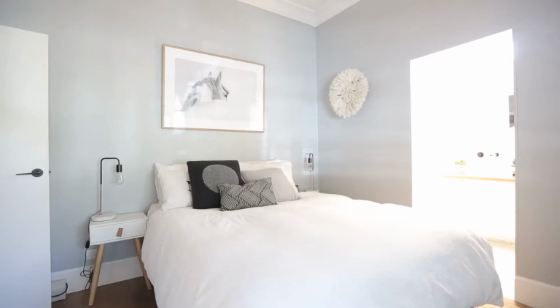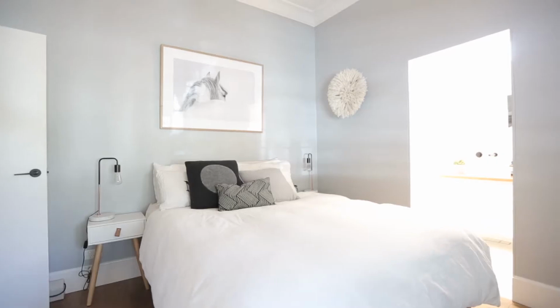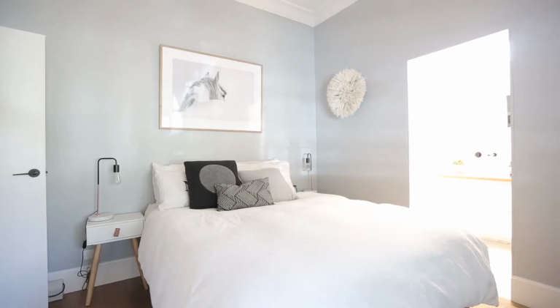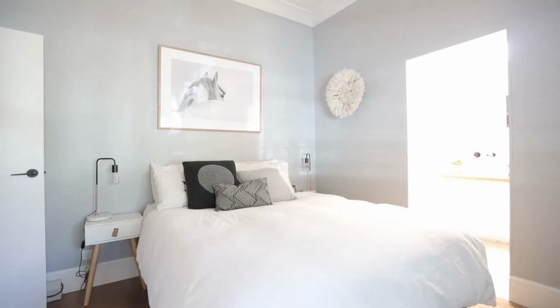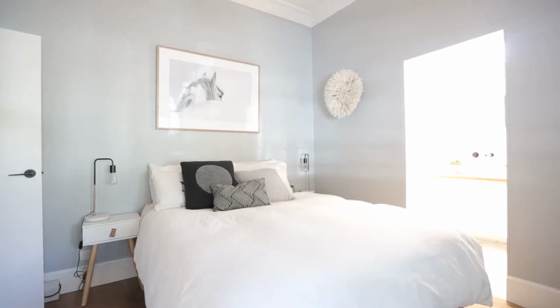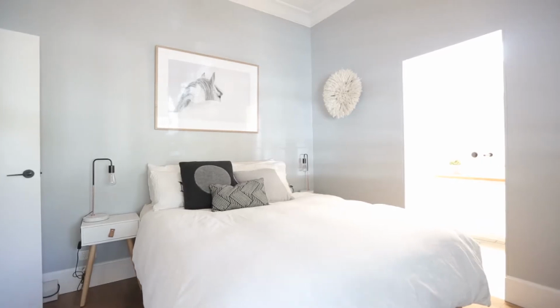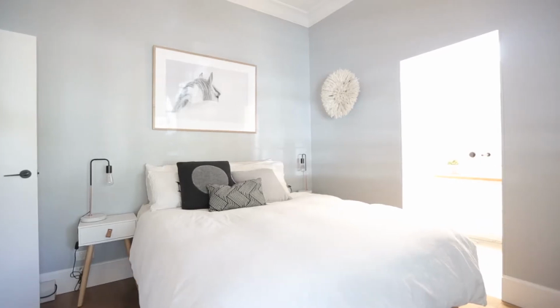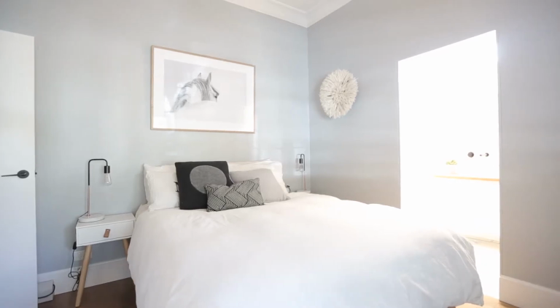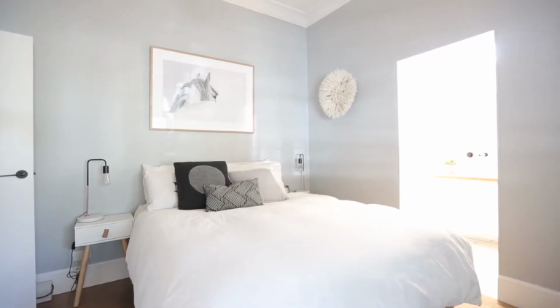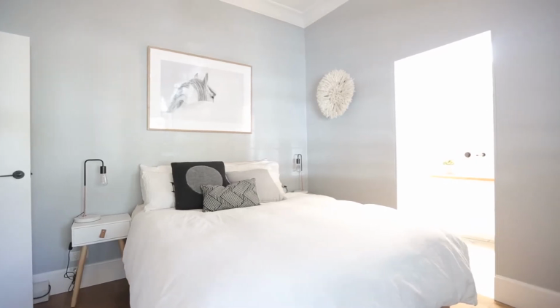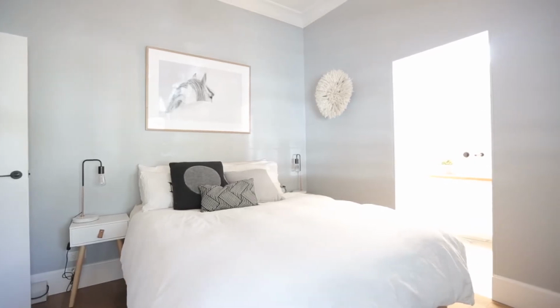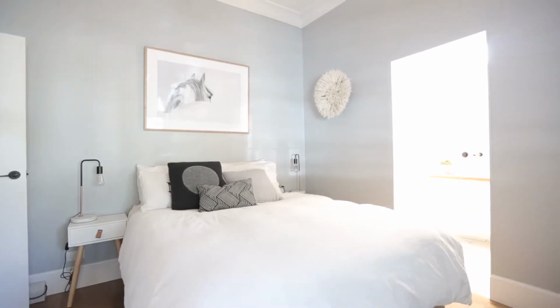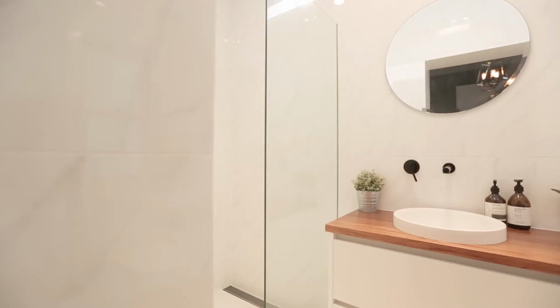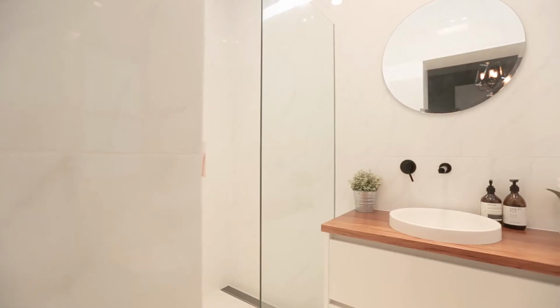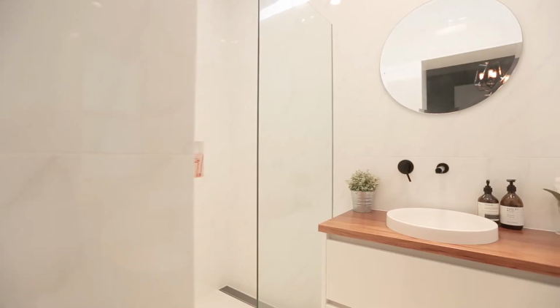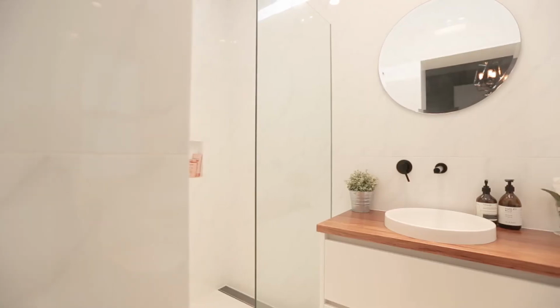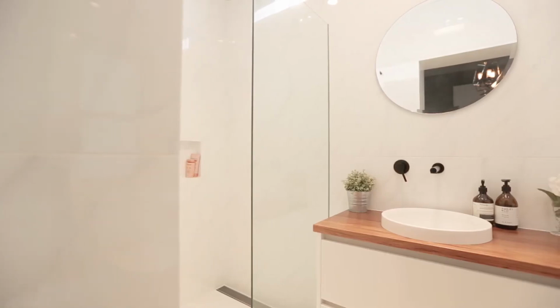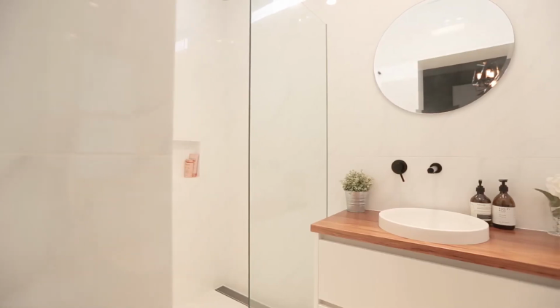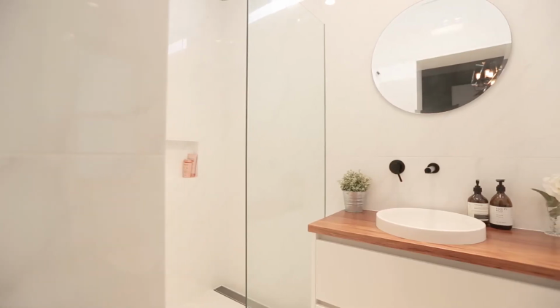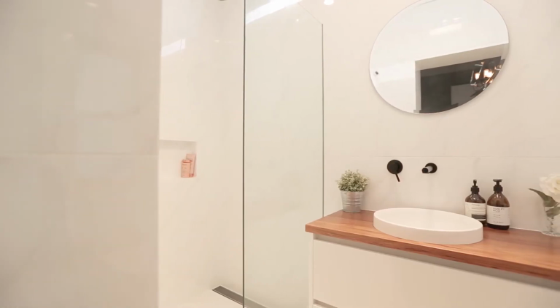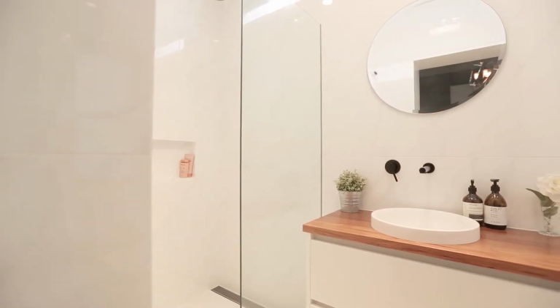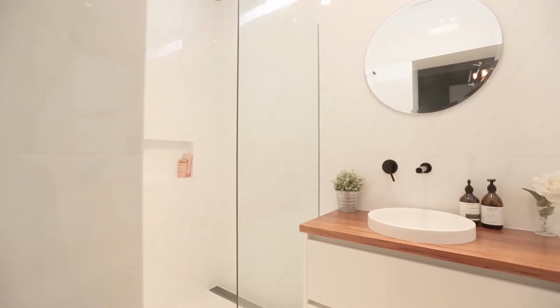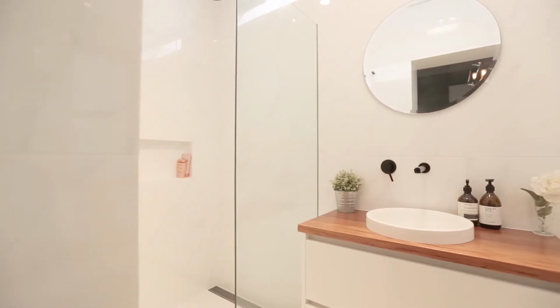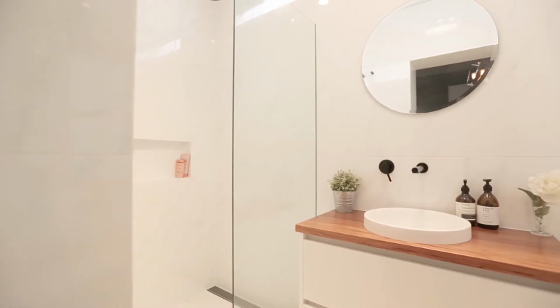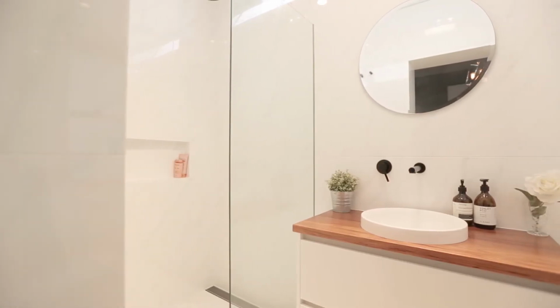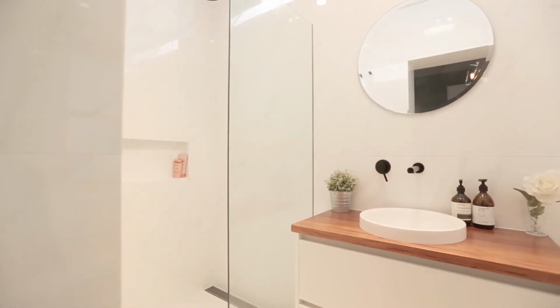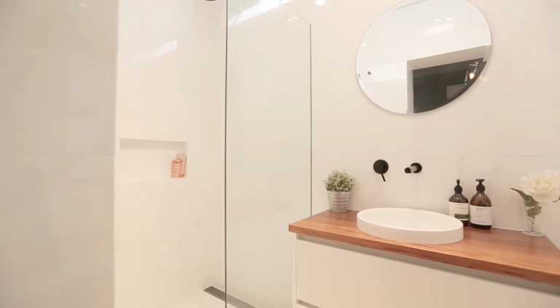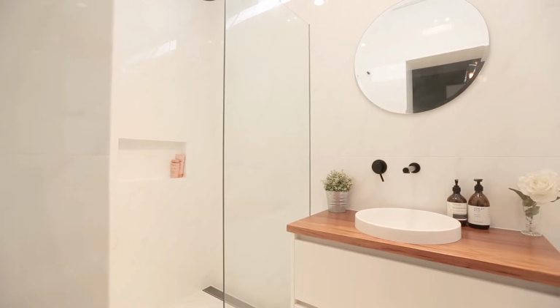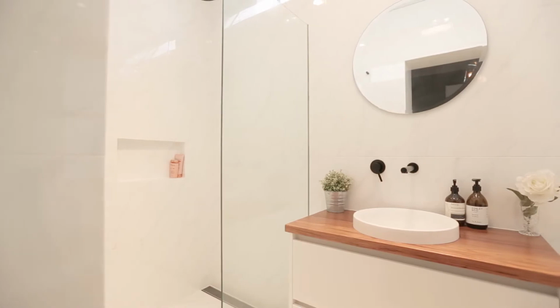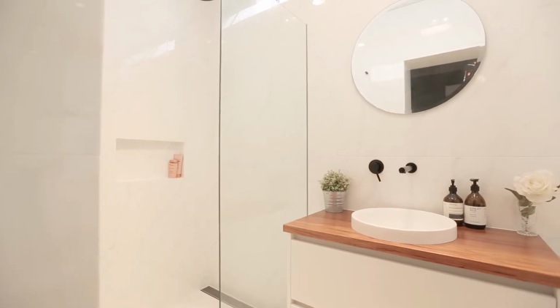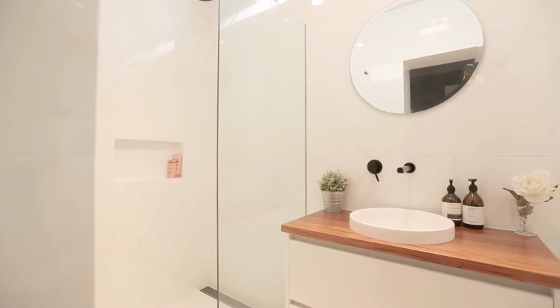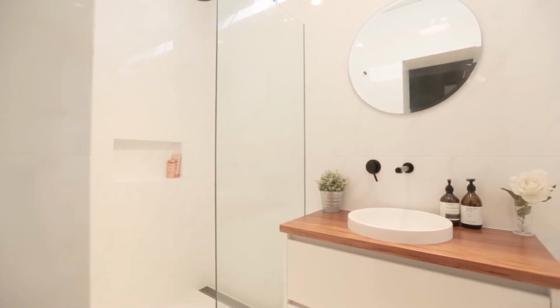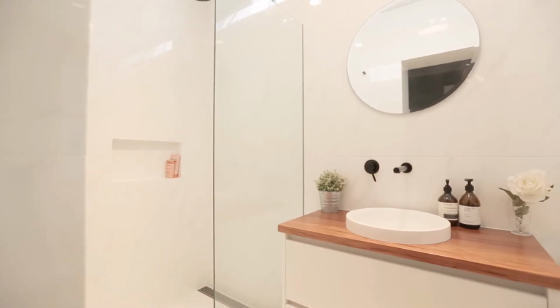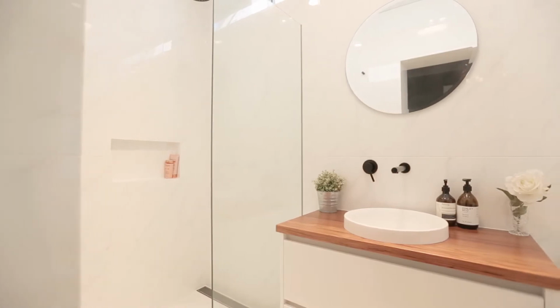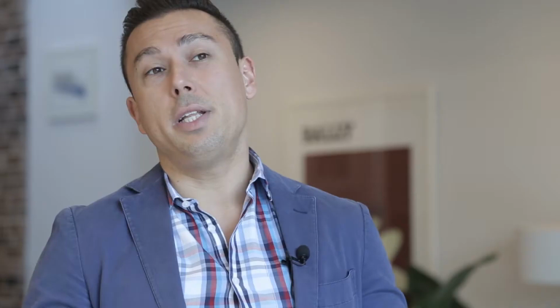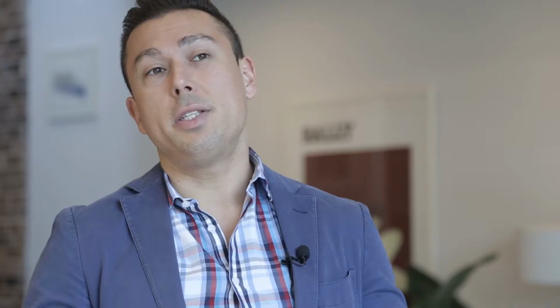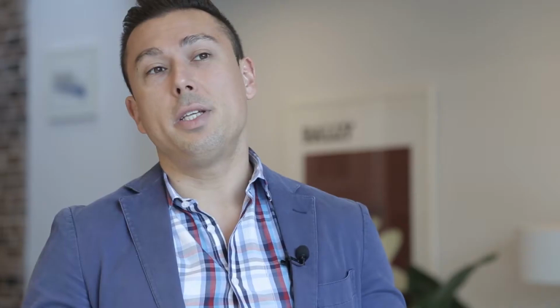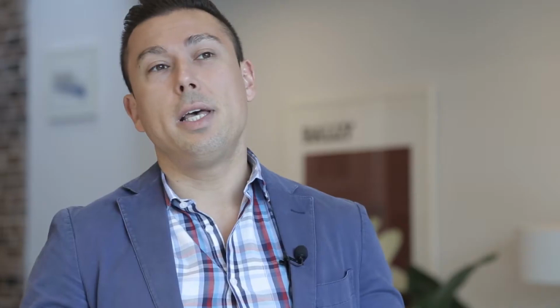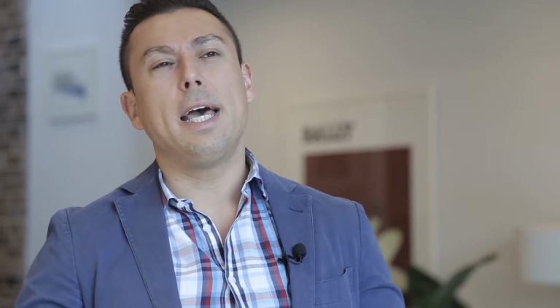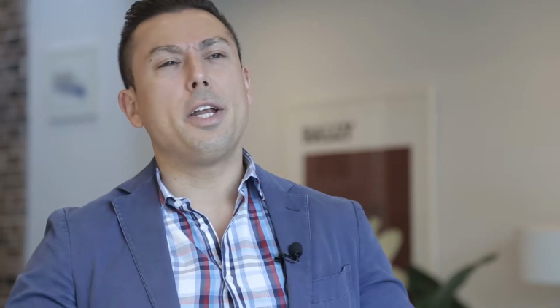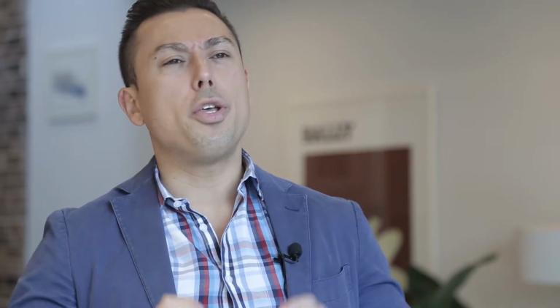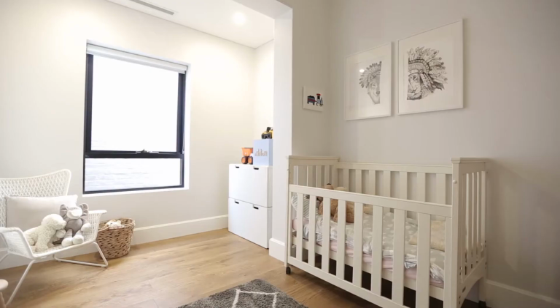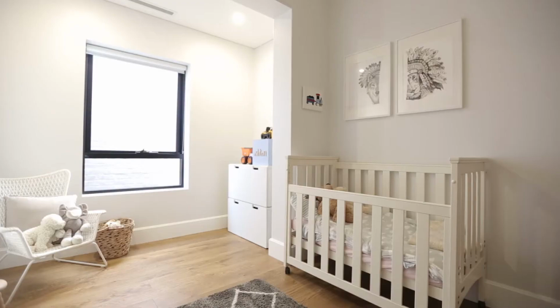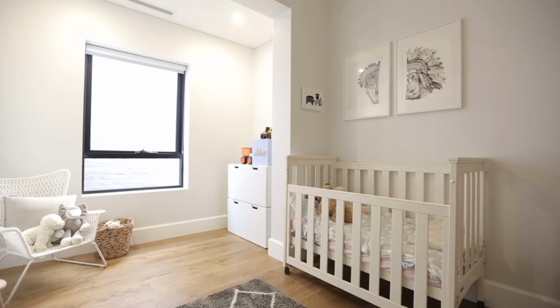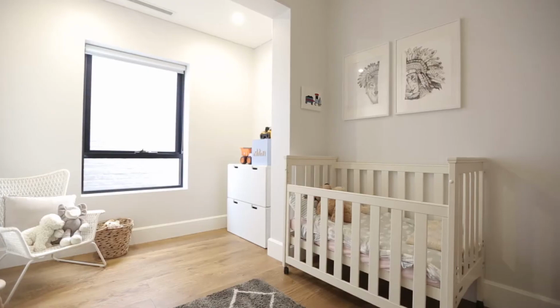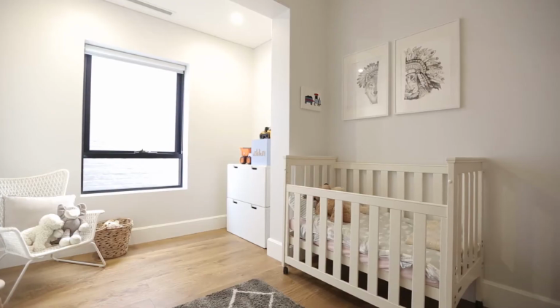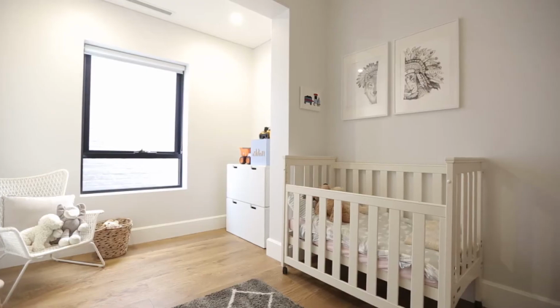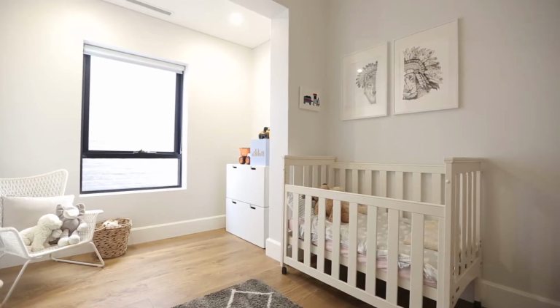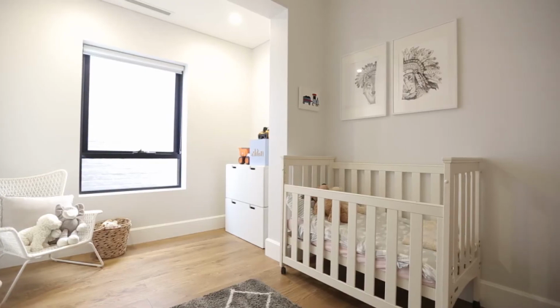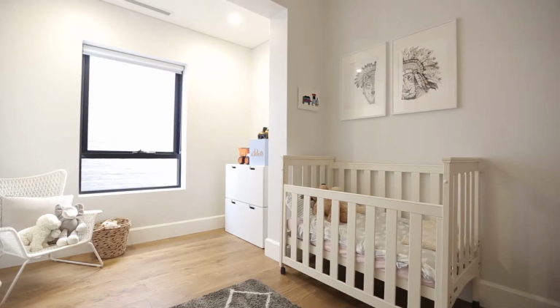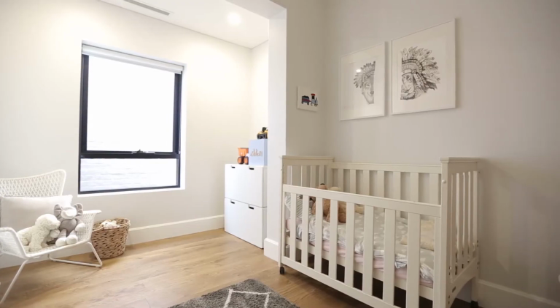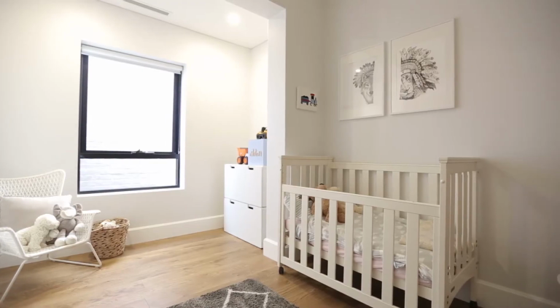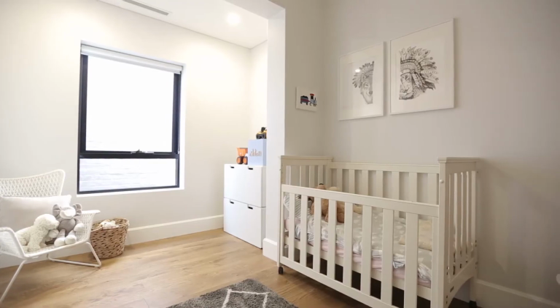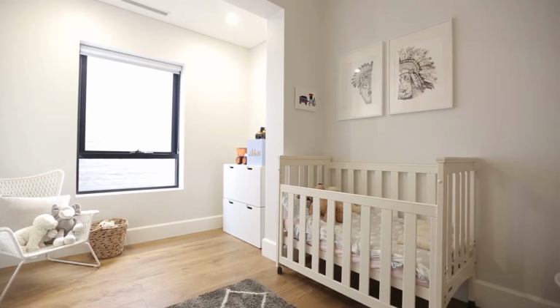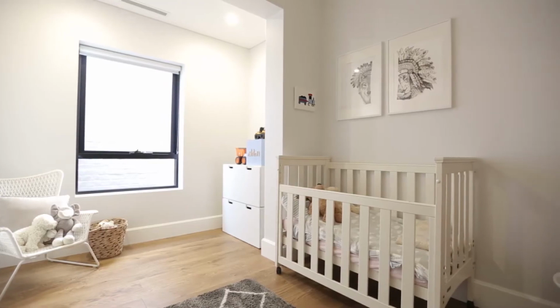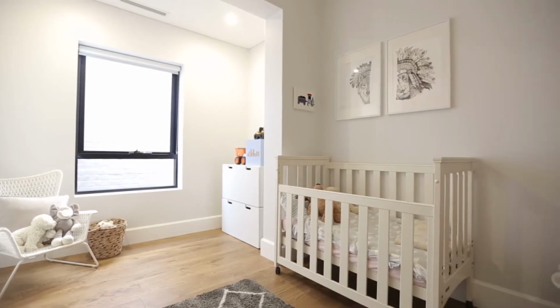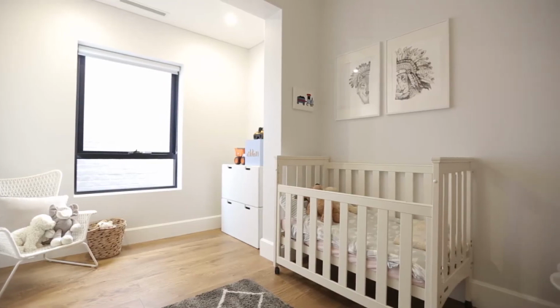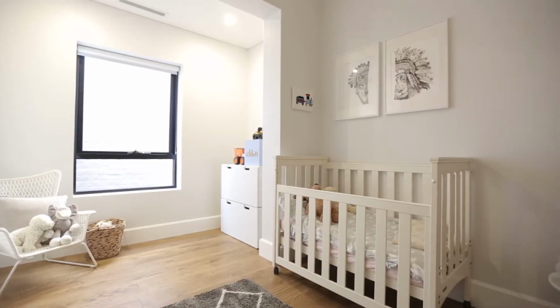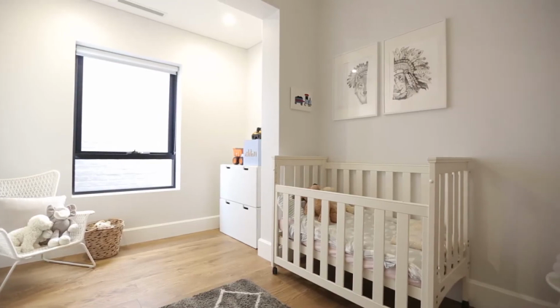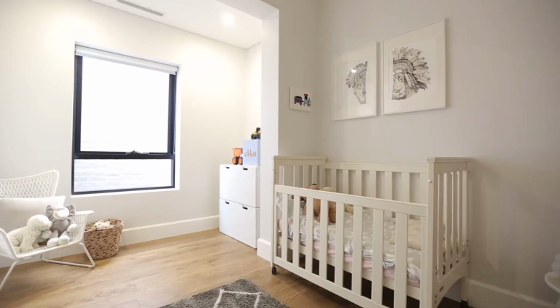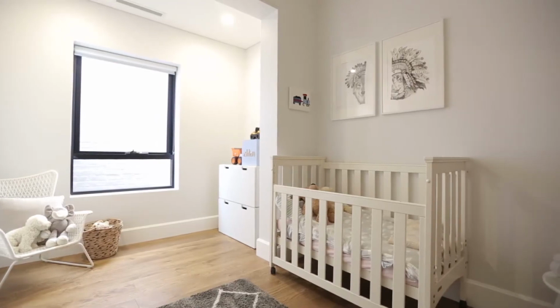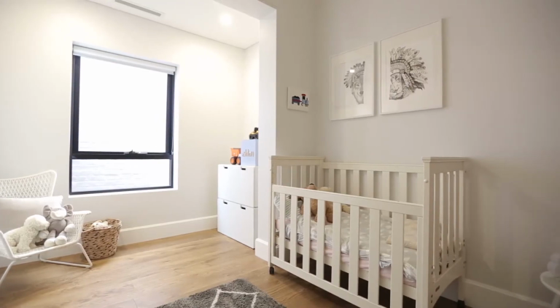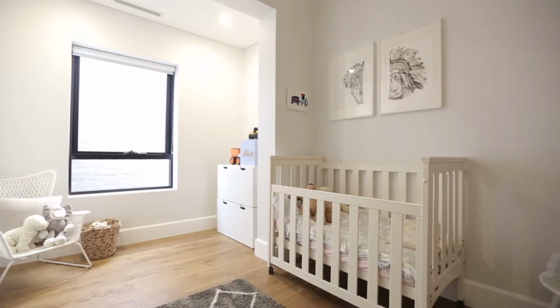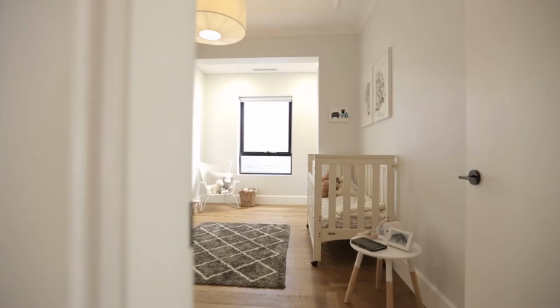The second bedroom downstairs has high ceilings, great built-ins and a huge window letting in loads of natural light.